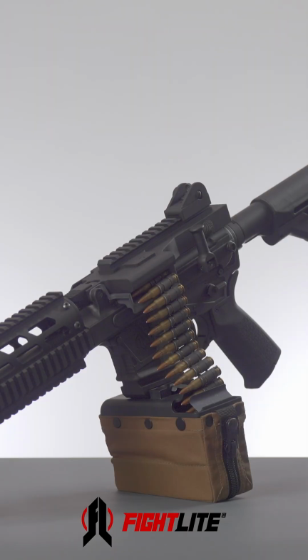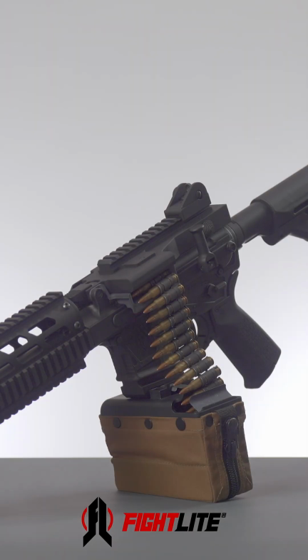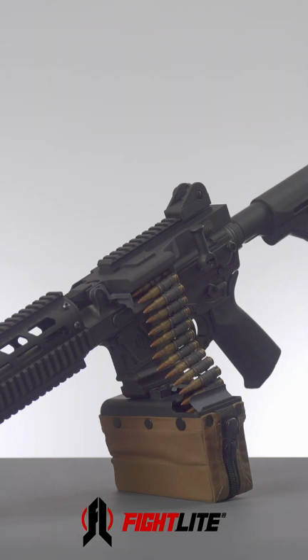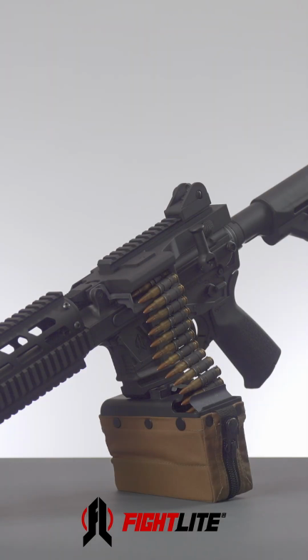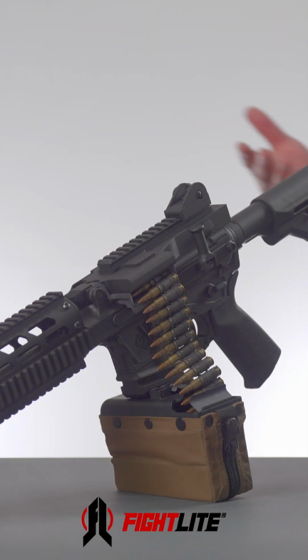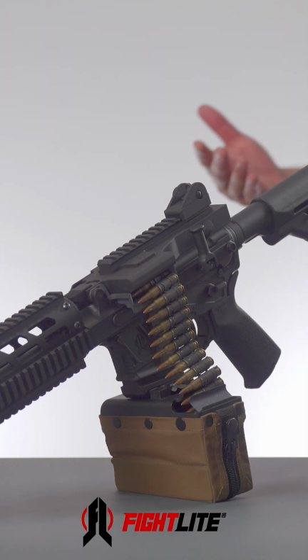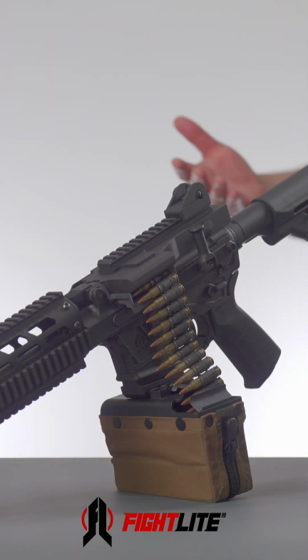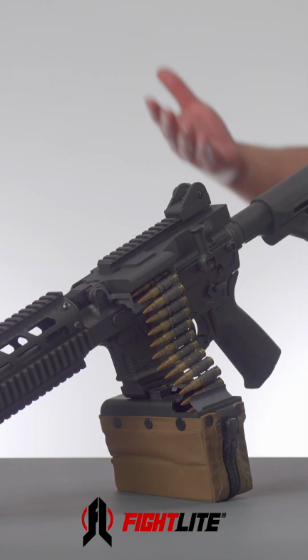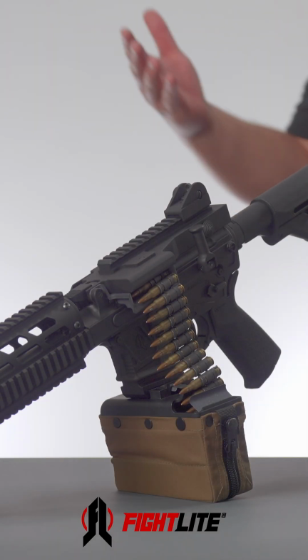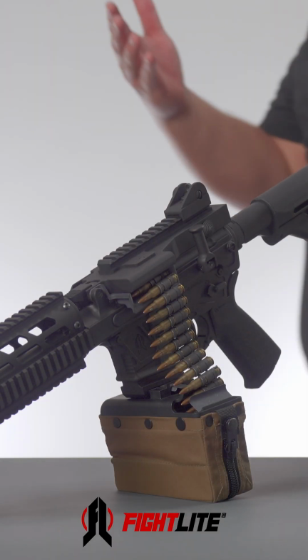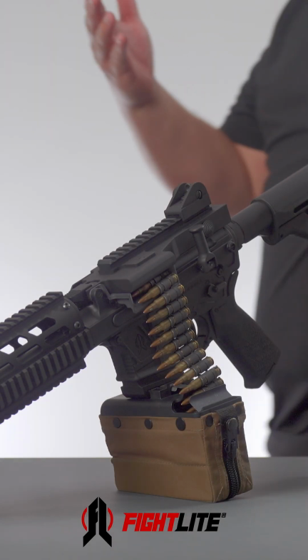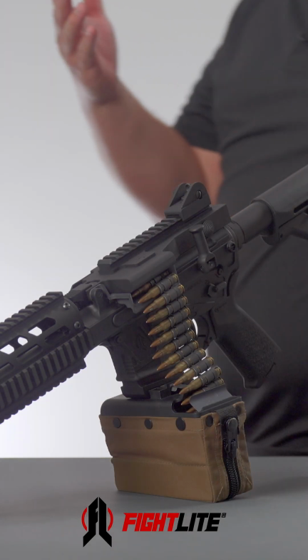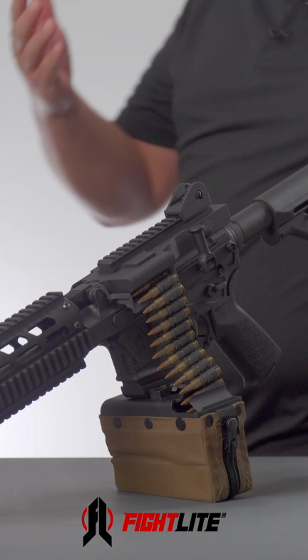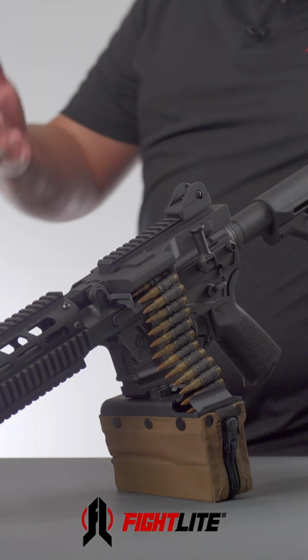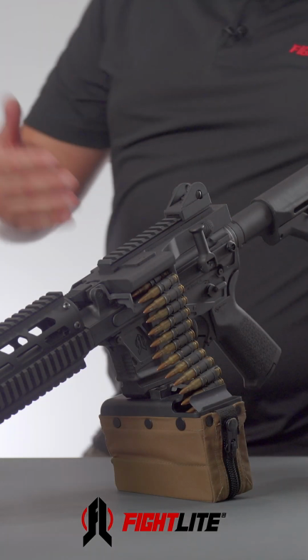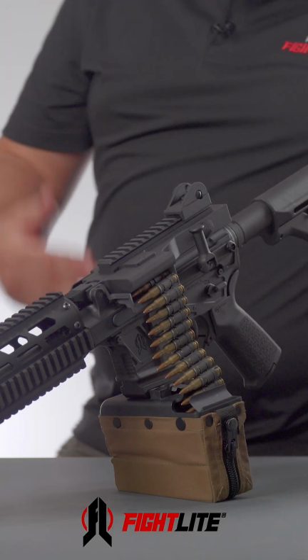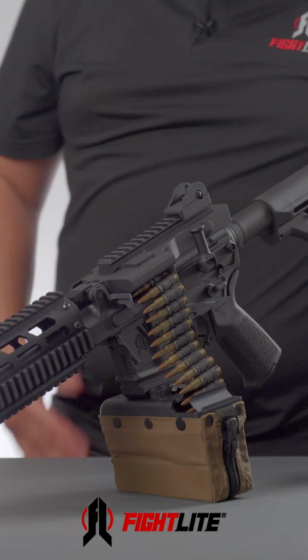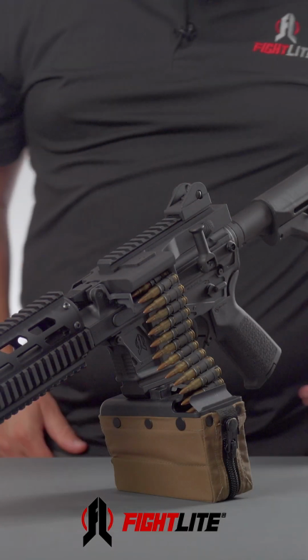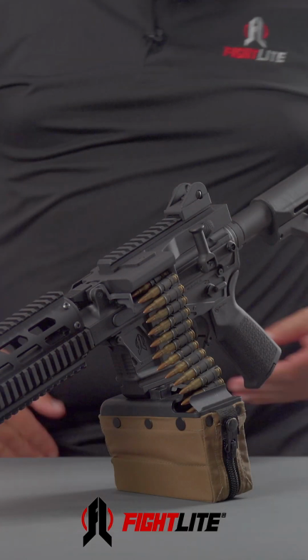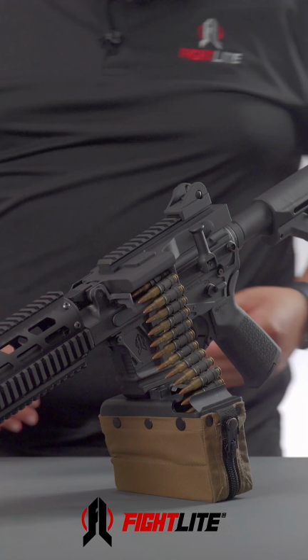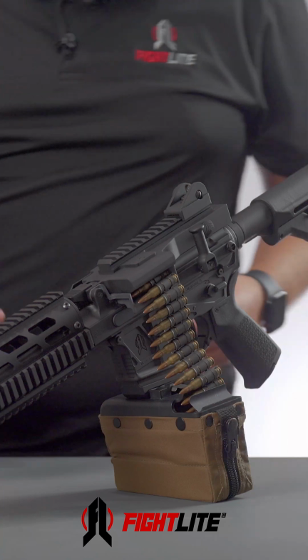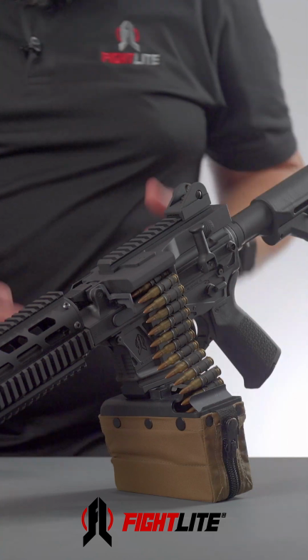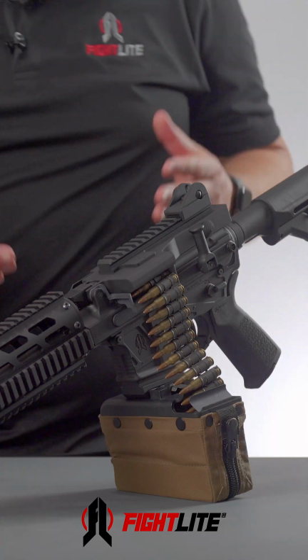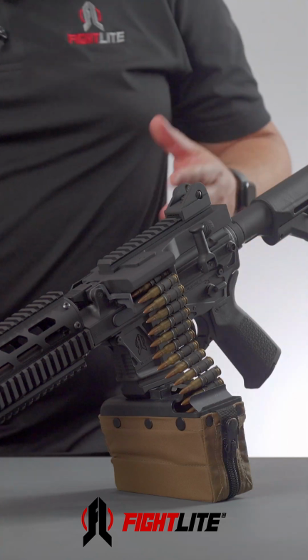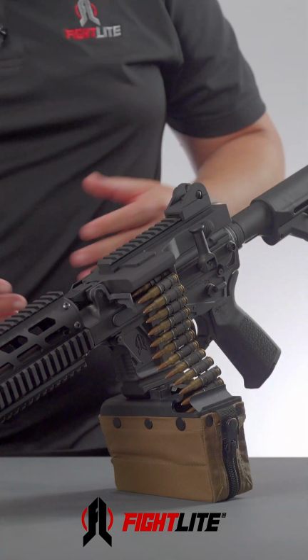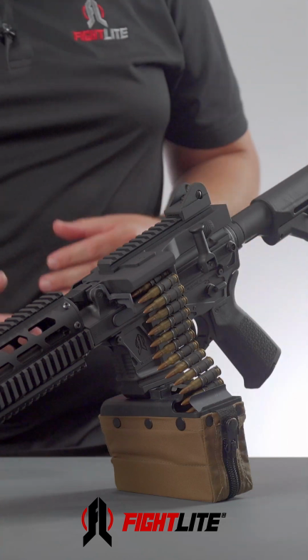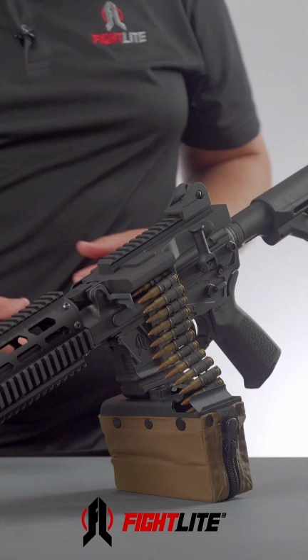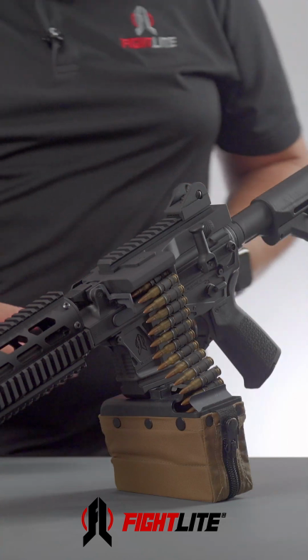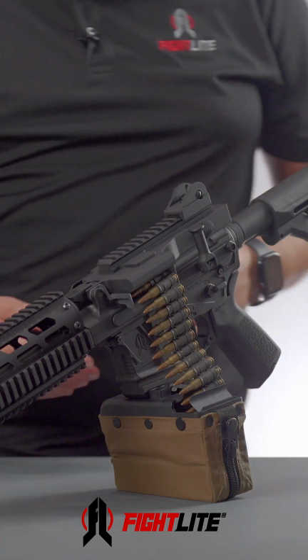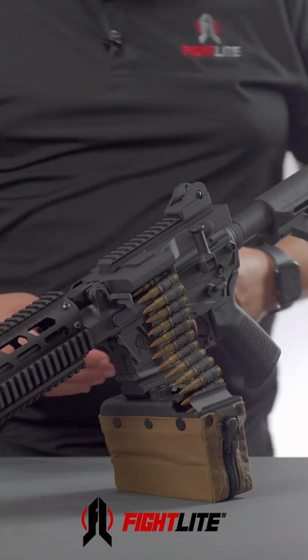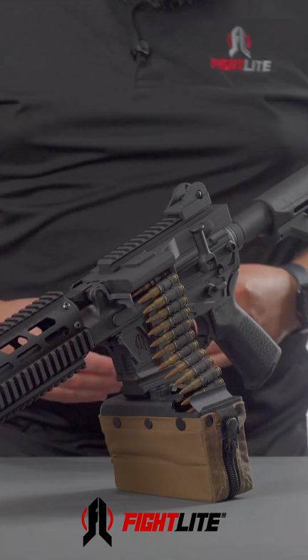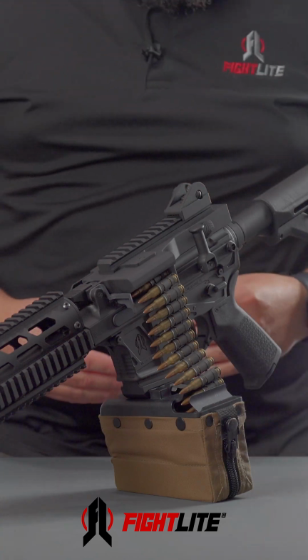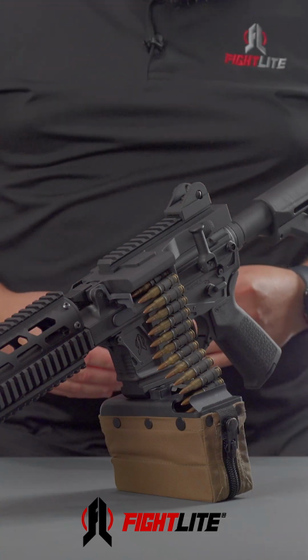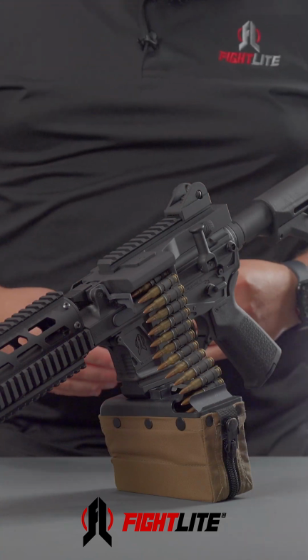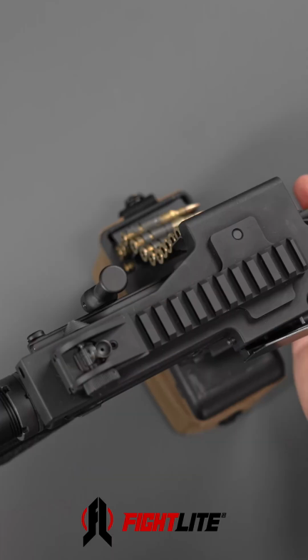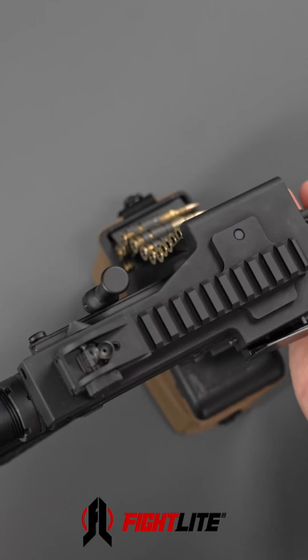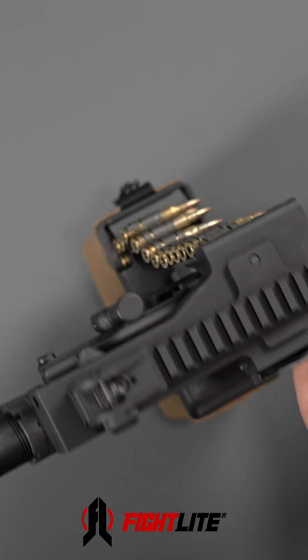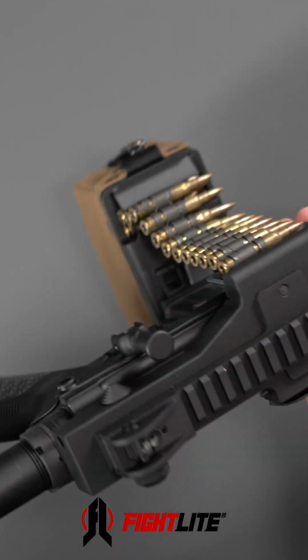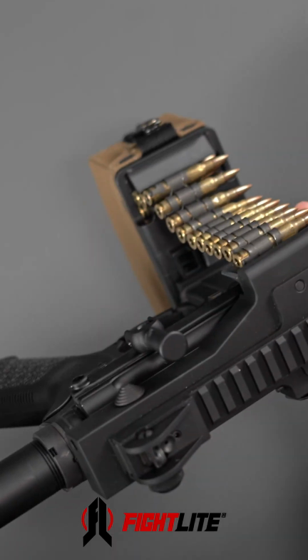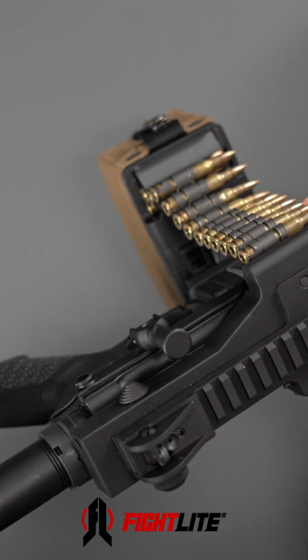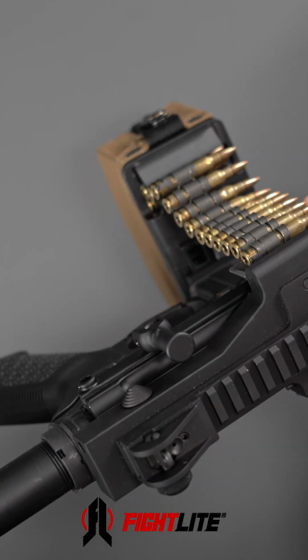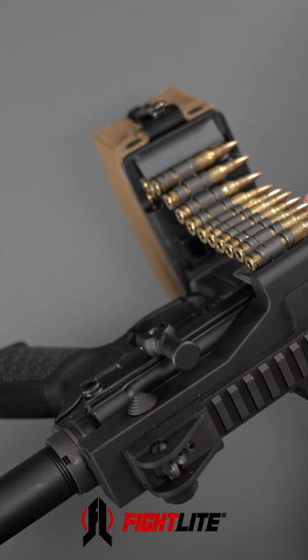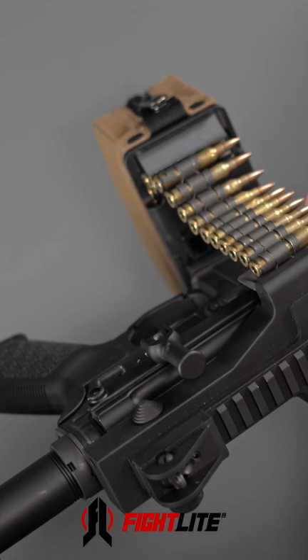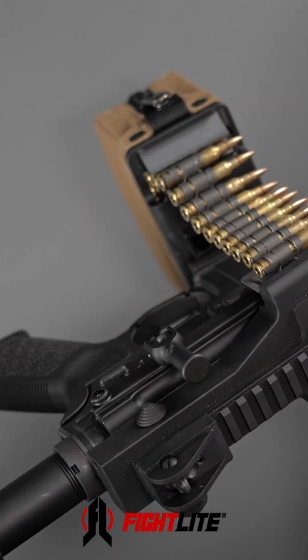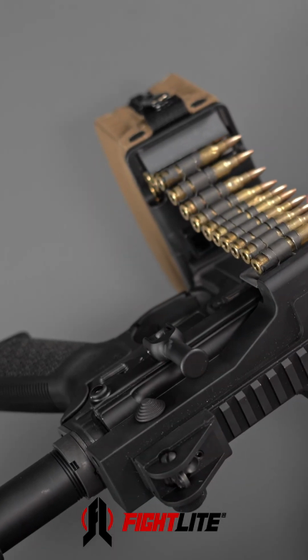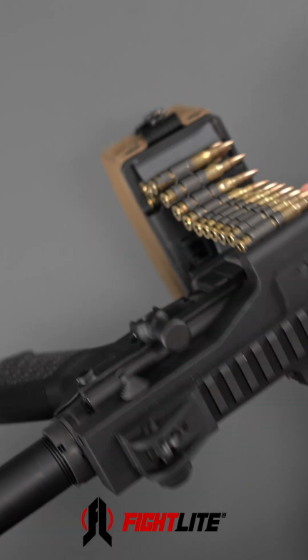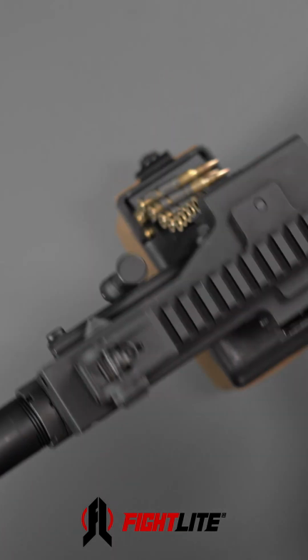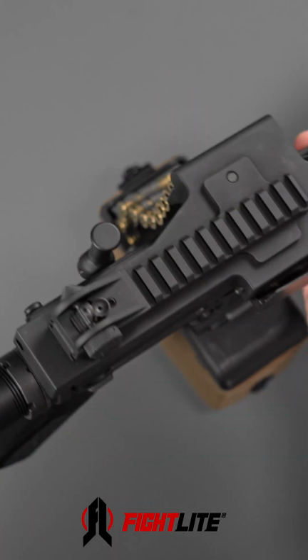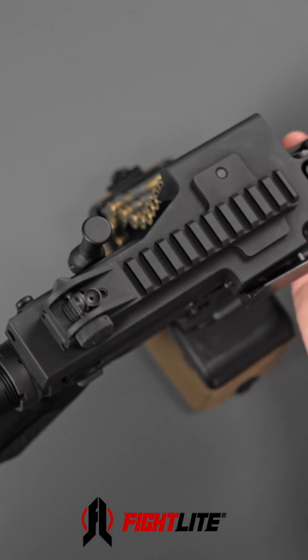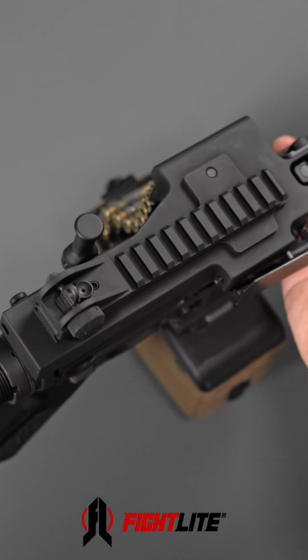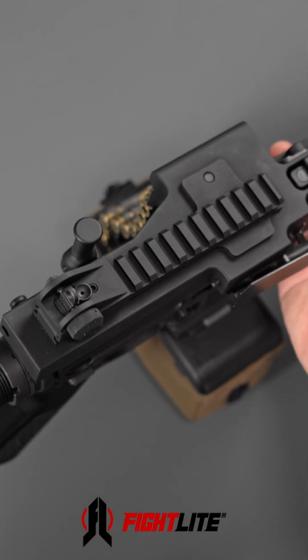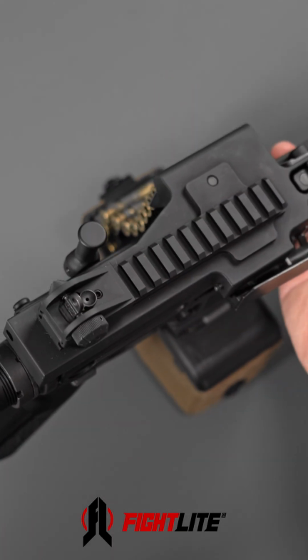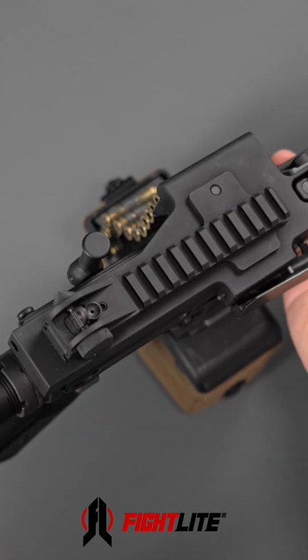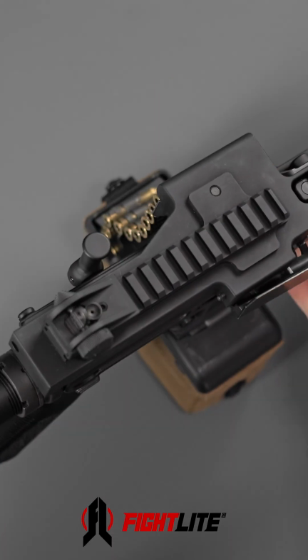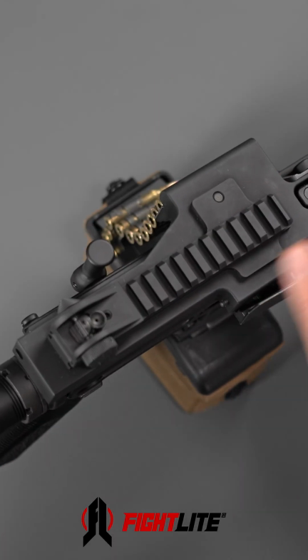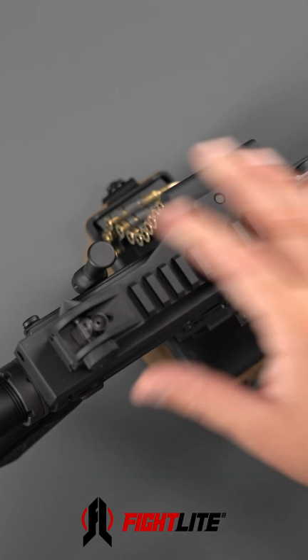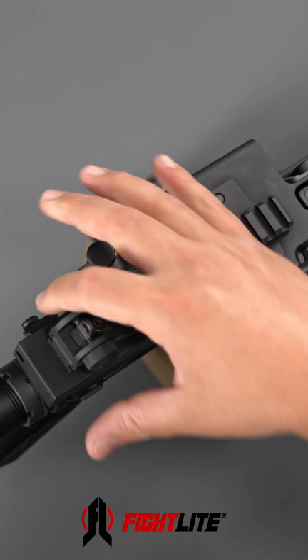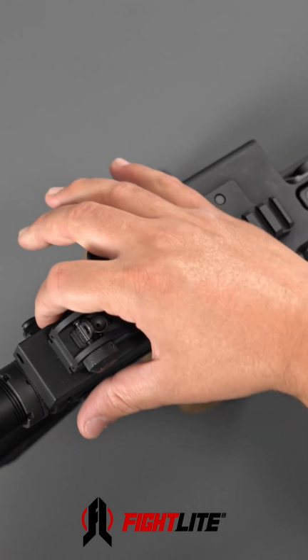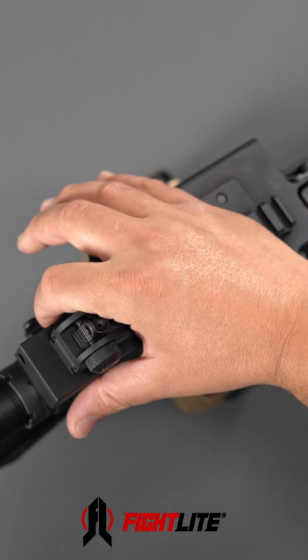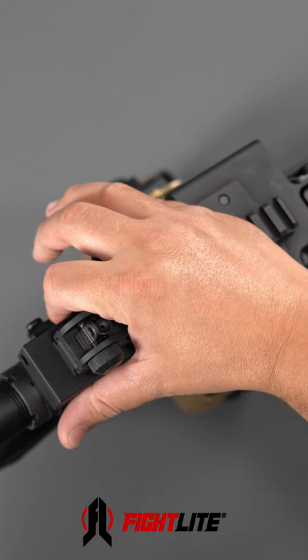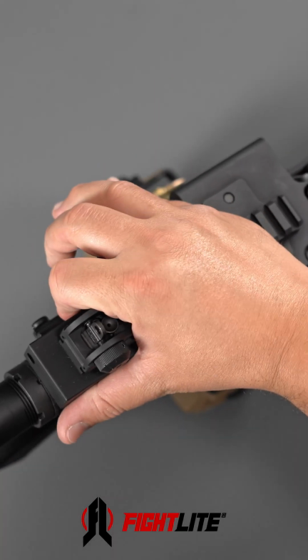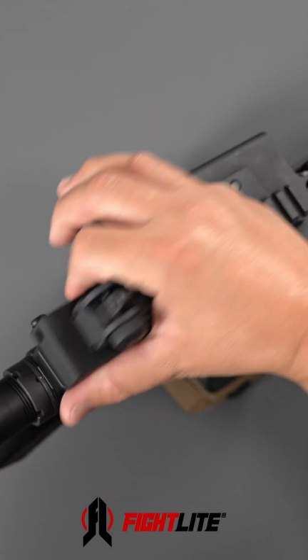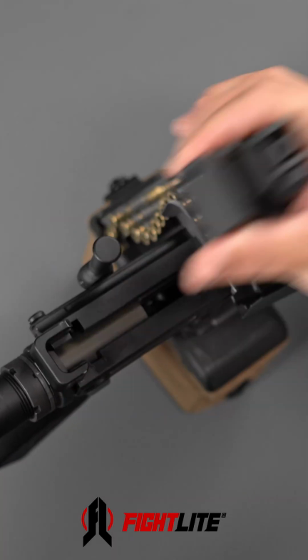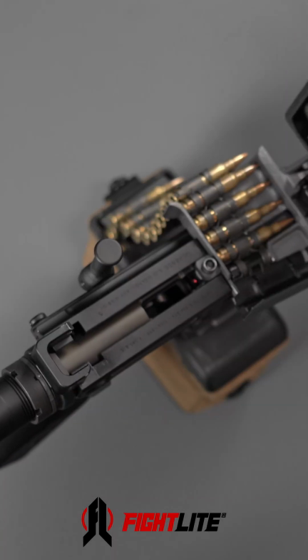Okay guys, I'm going to show you the quick change barrel feature of the Fightlite MCR. First things first, we're going to clear and make safe our MCR.